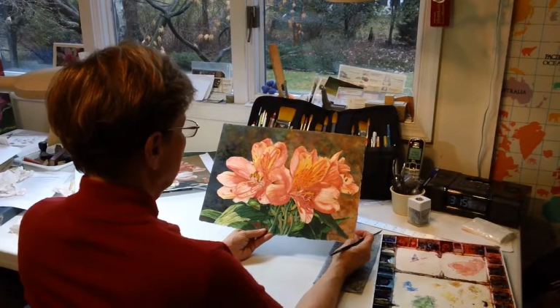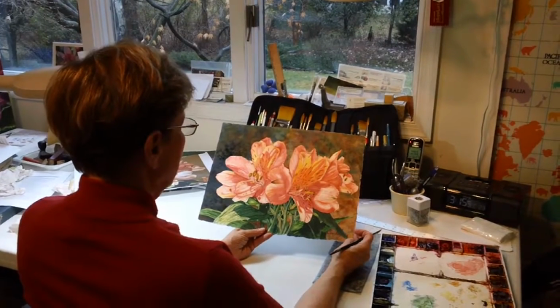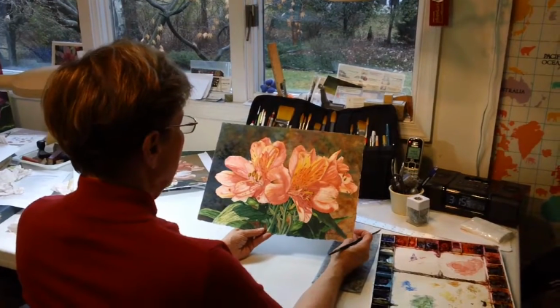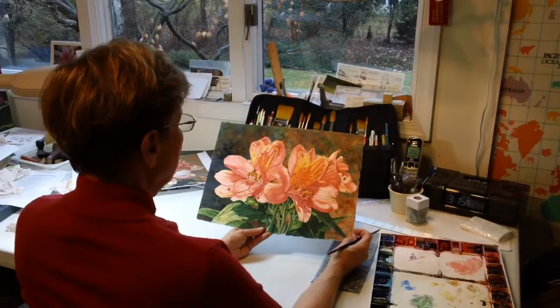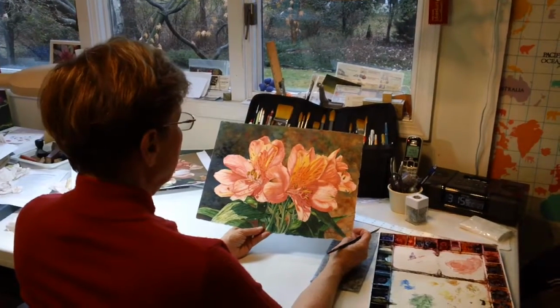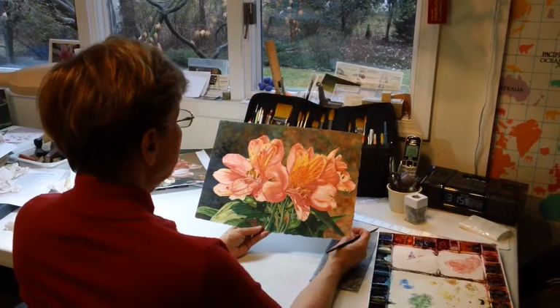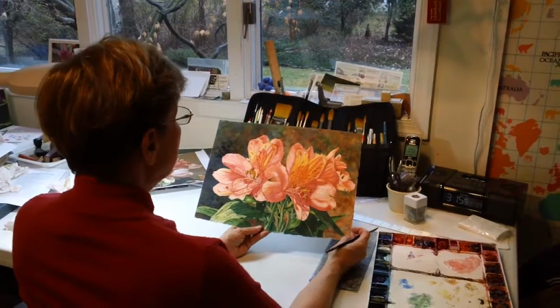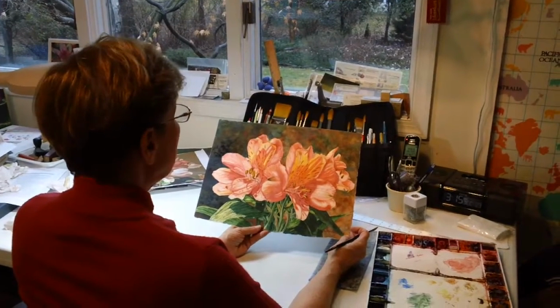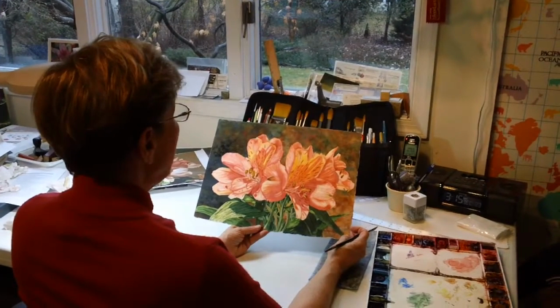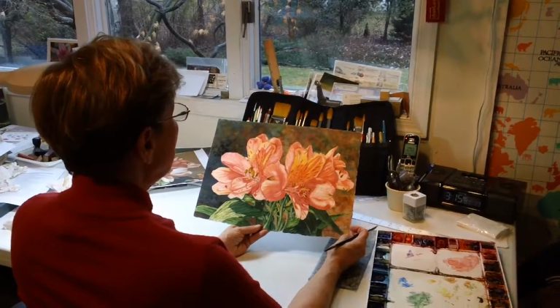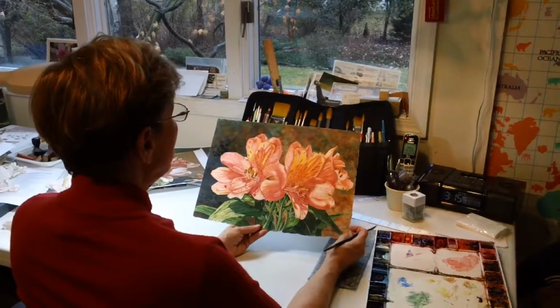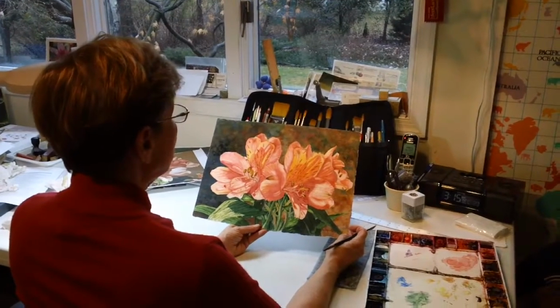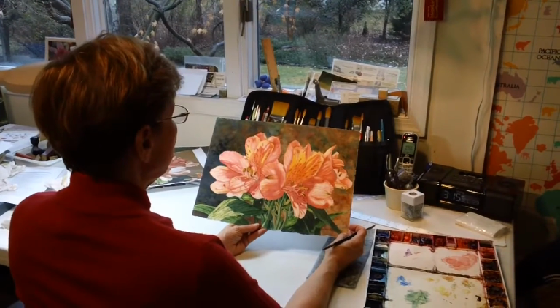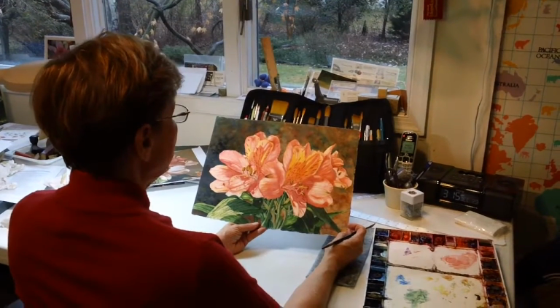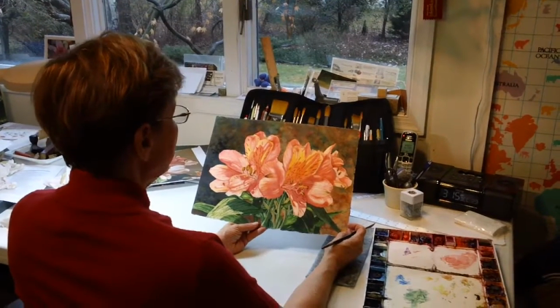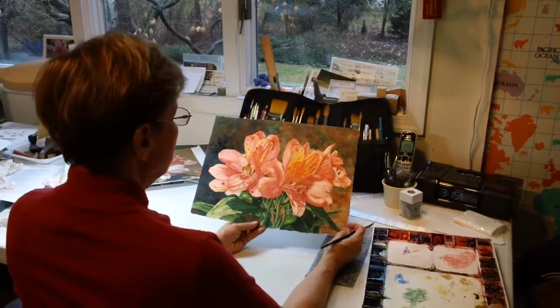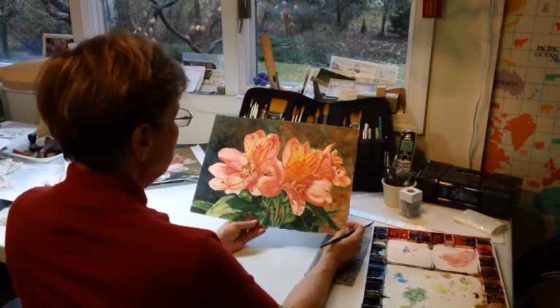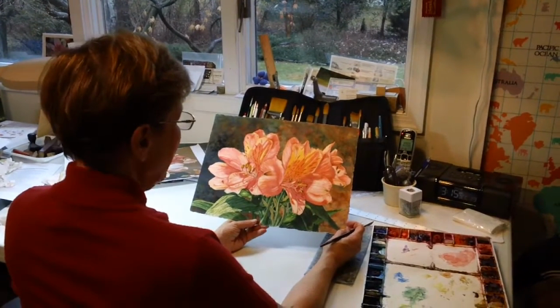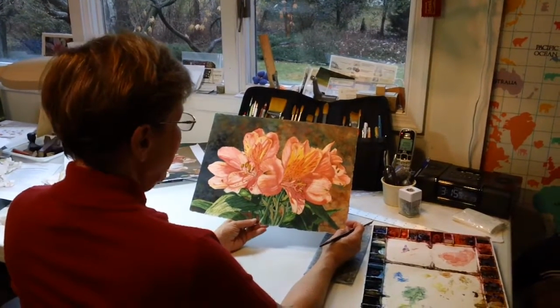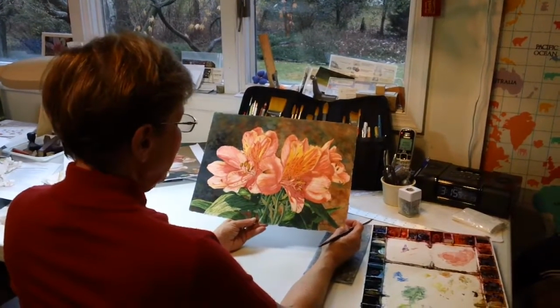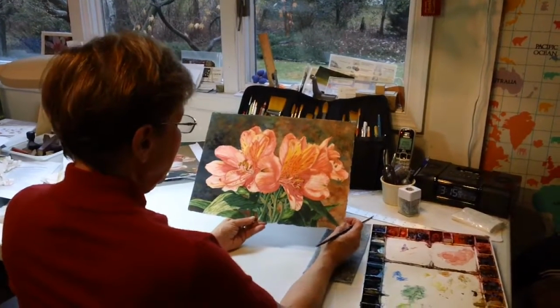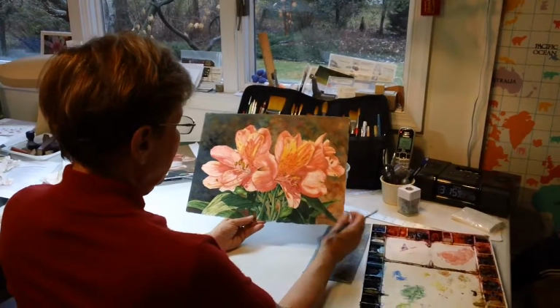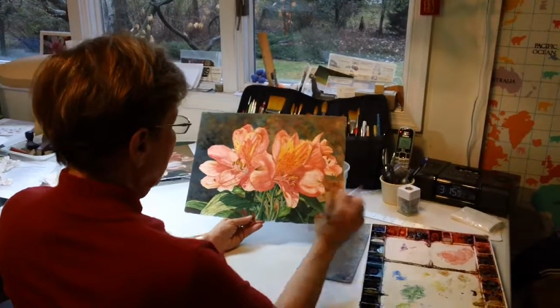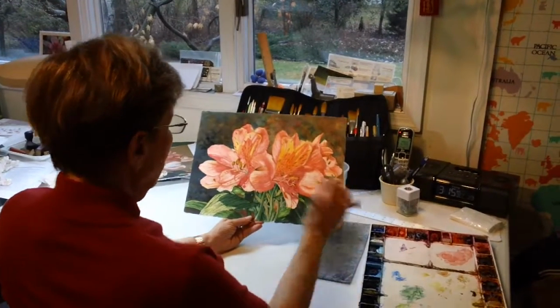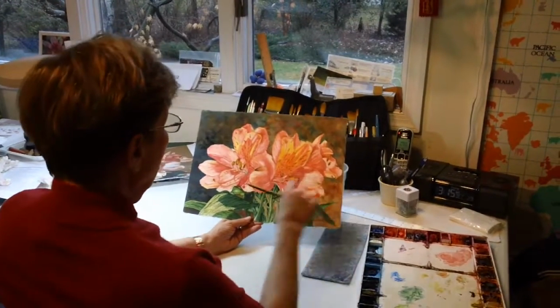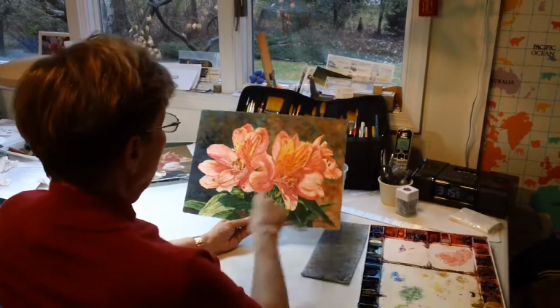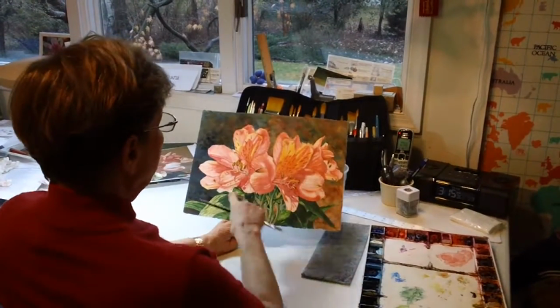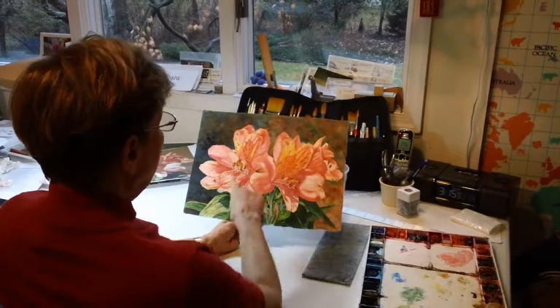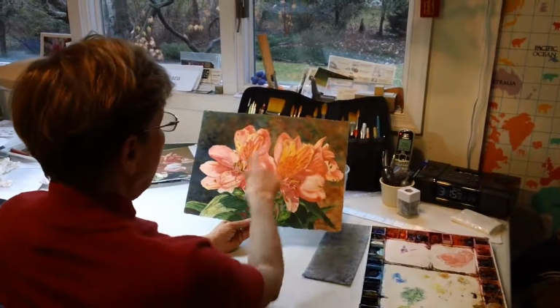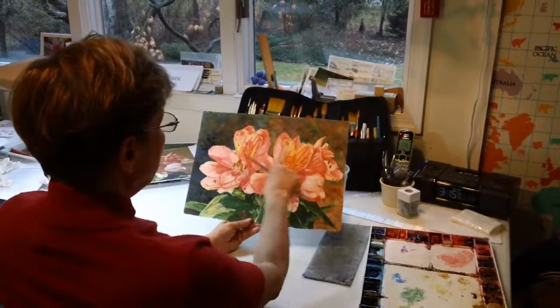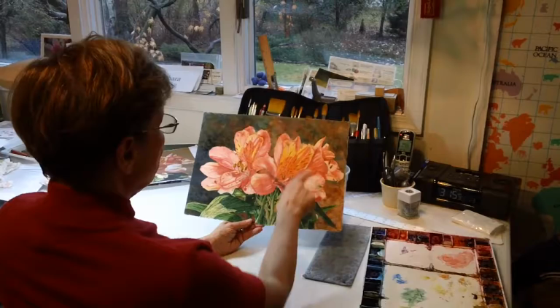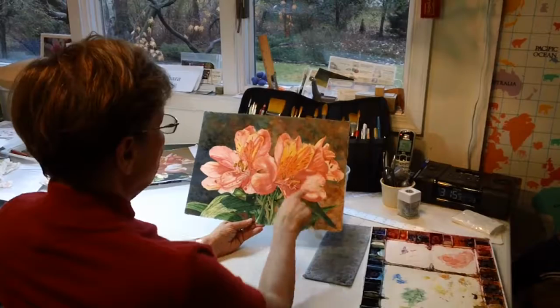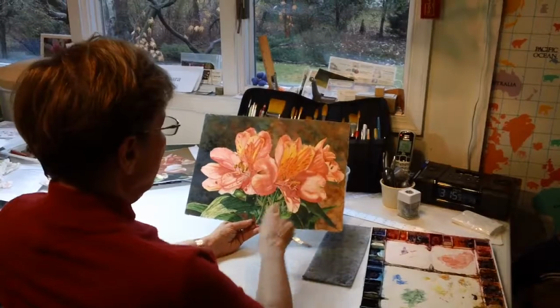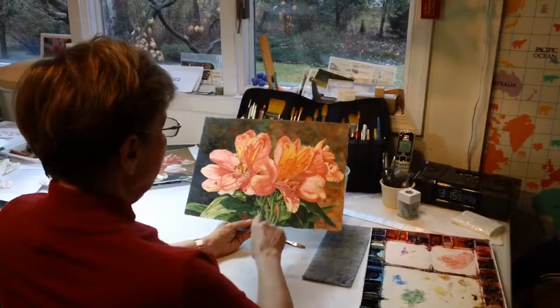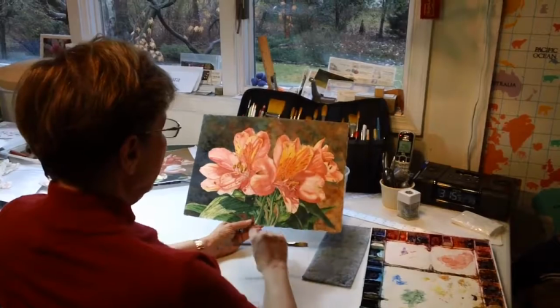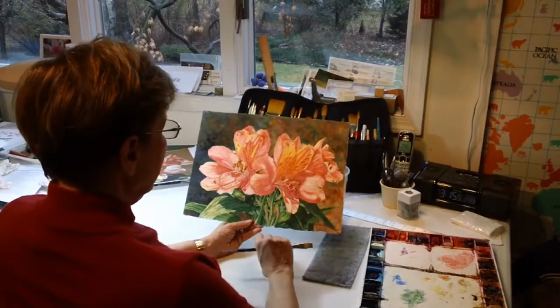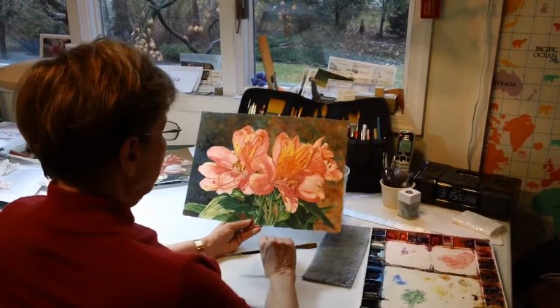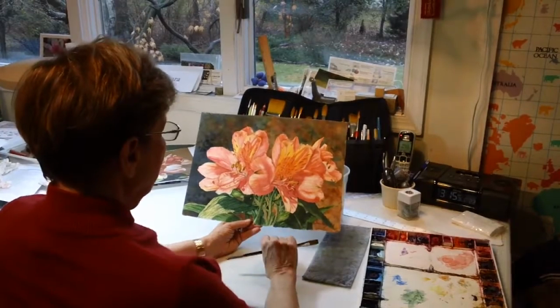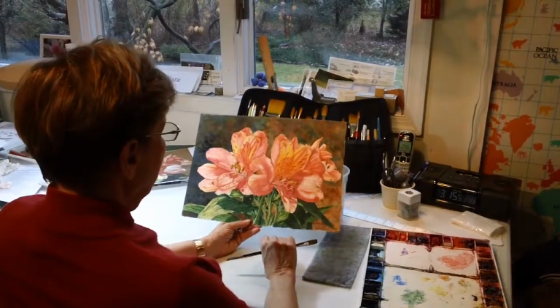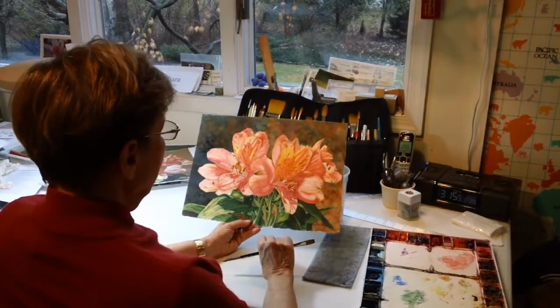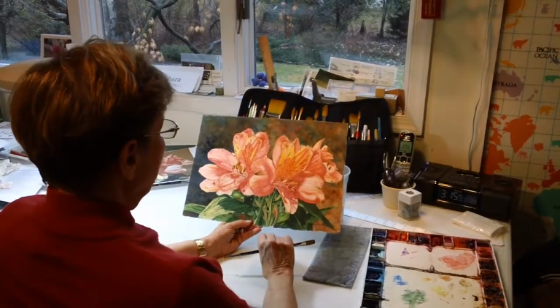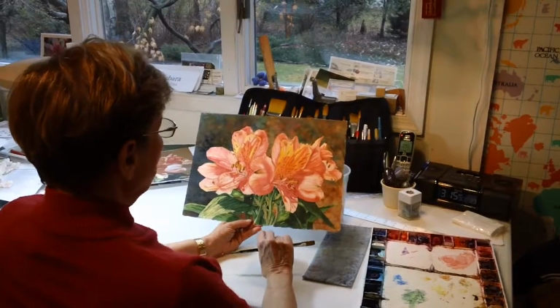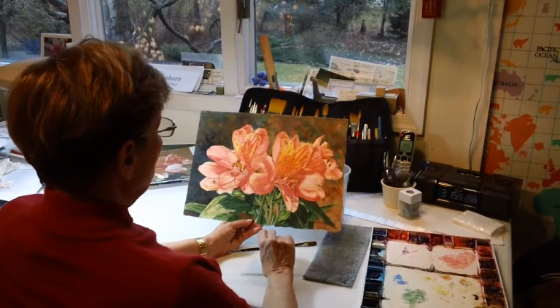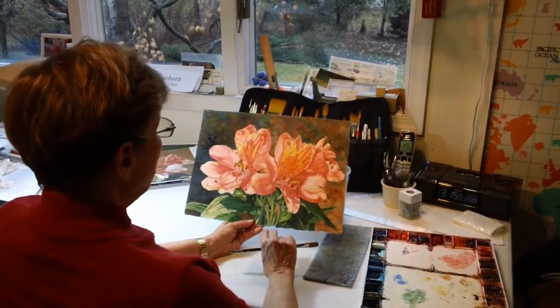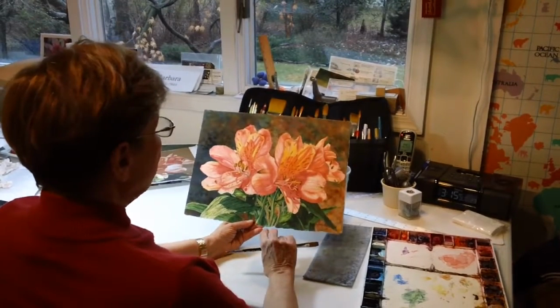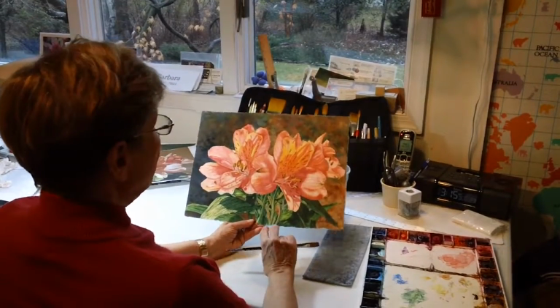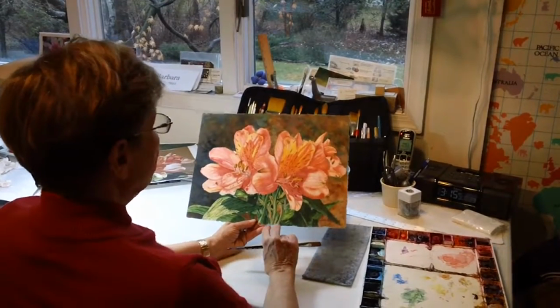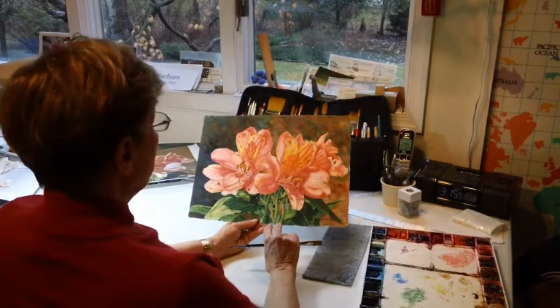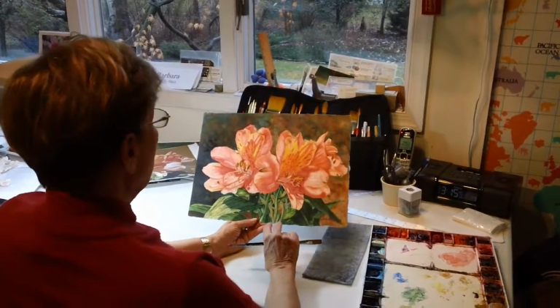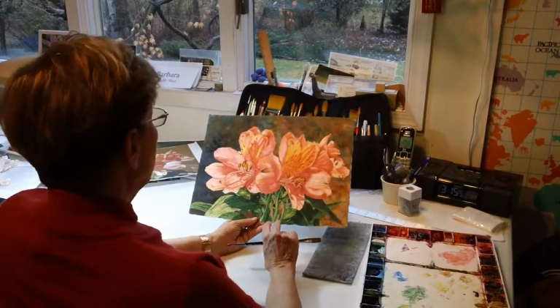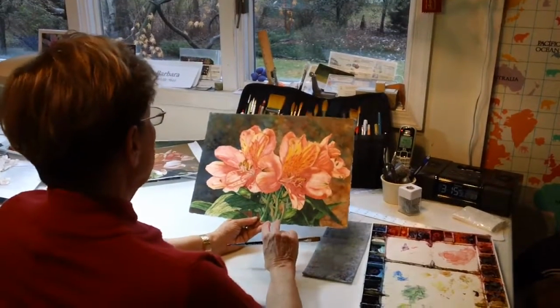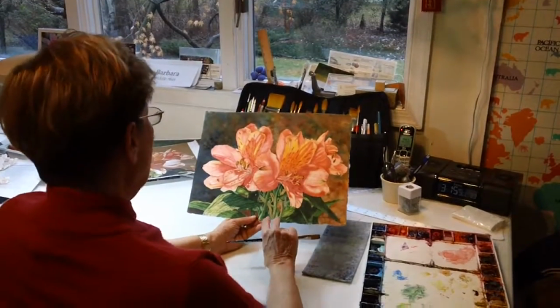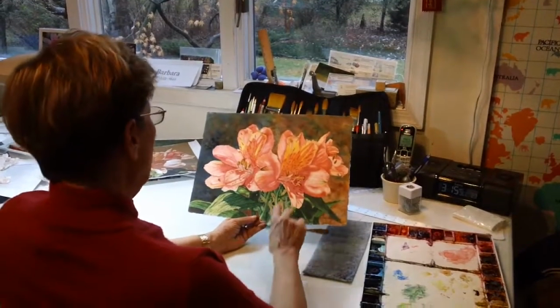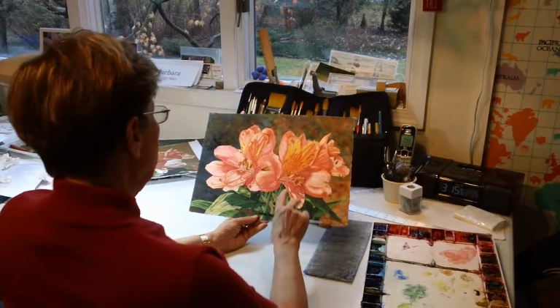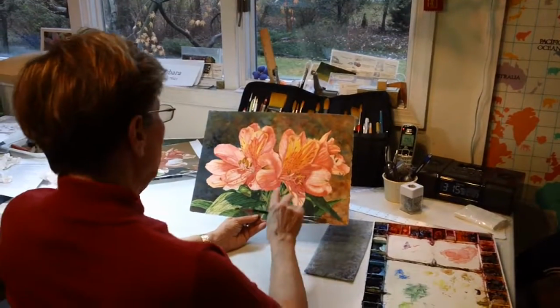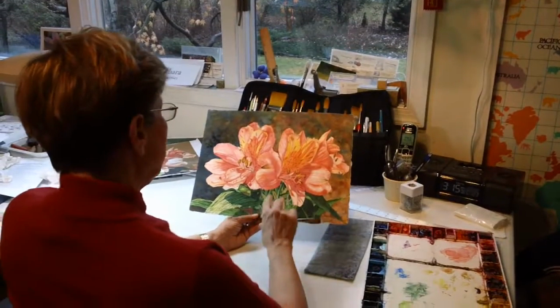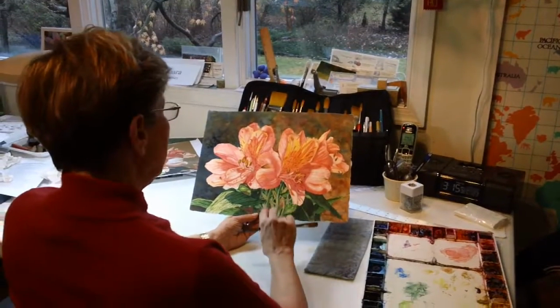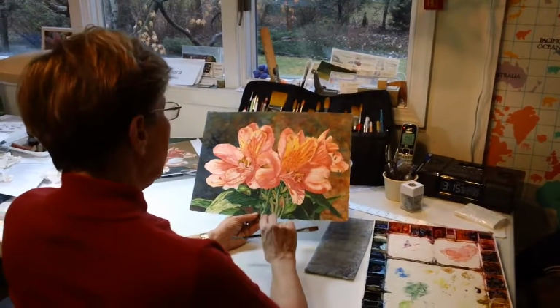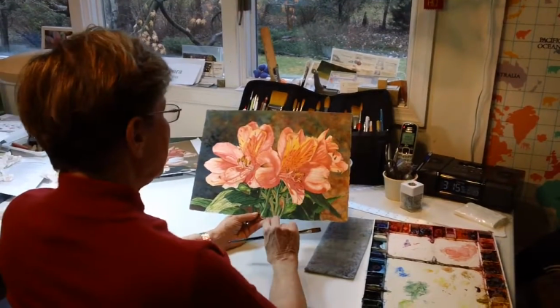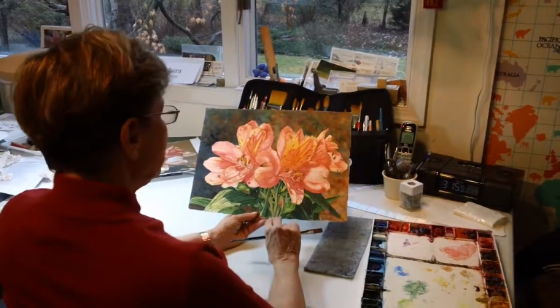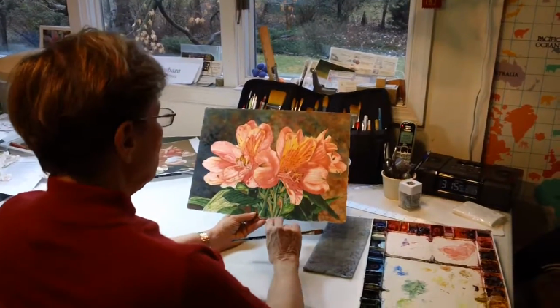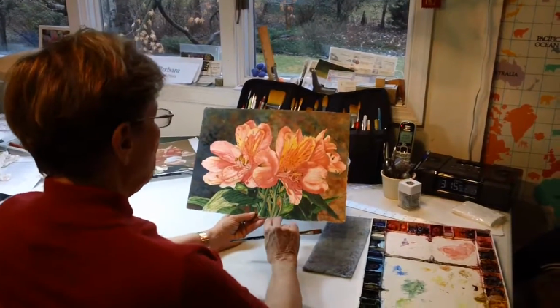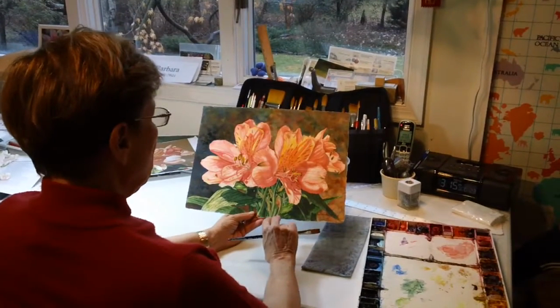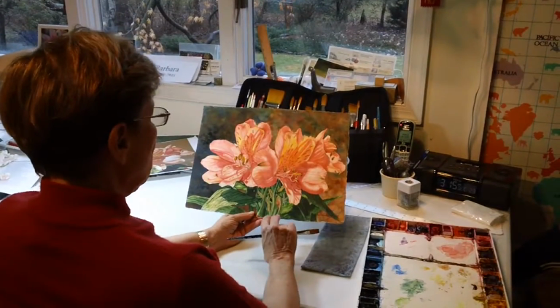This is my most recent painting of the alstroemeria. It's wonderful as a cut flower because it lasts so long.